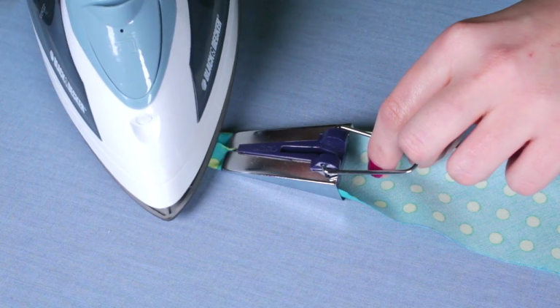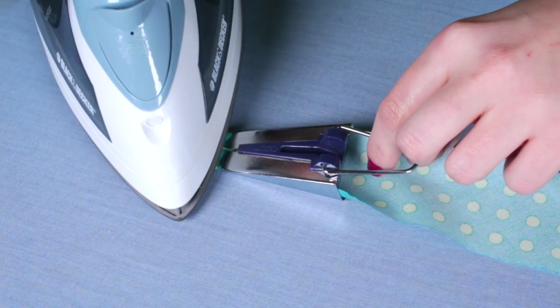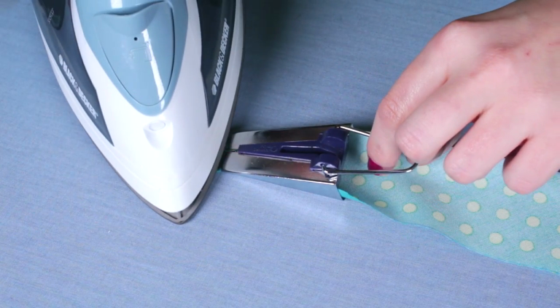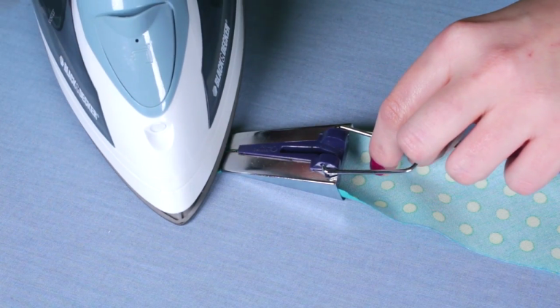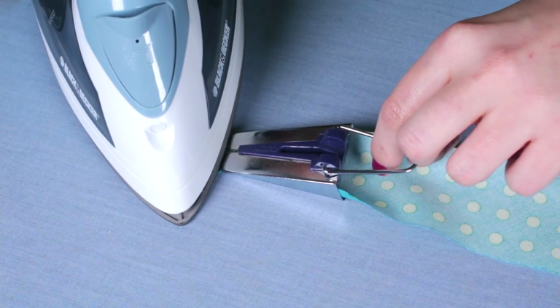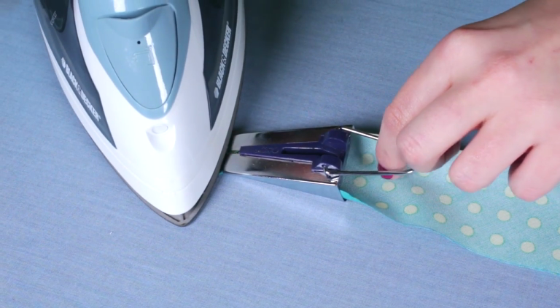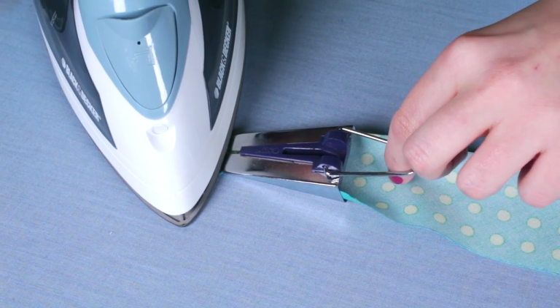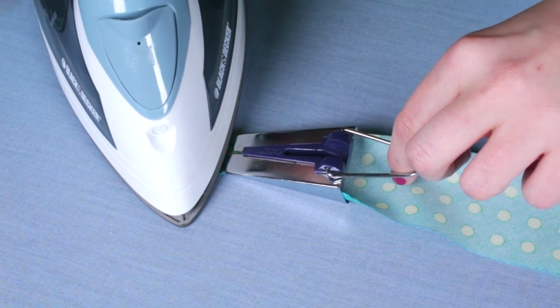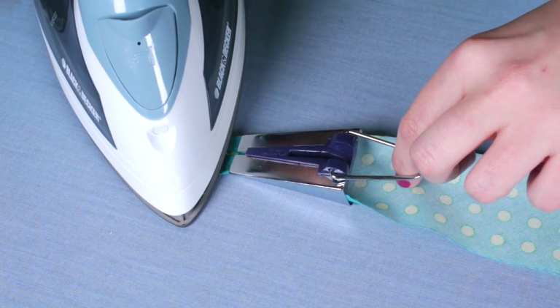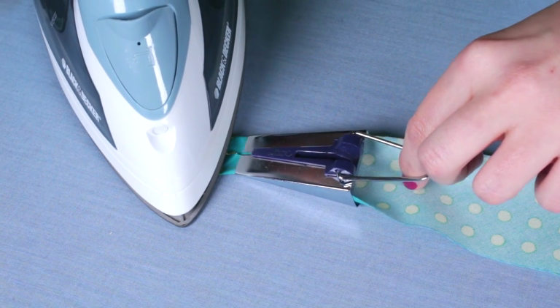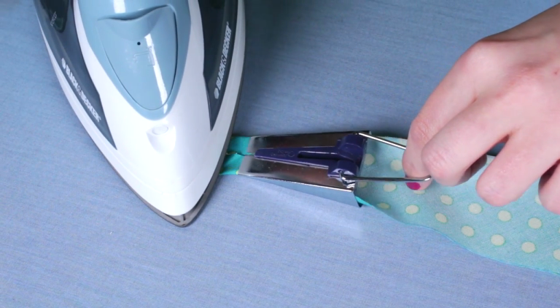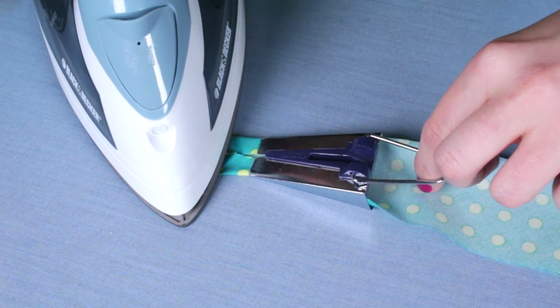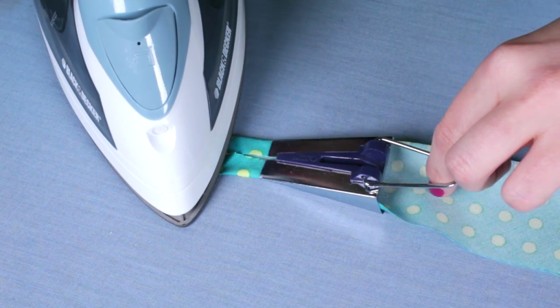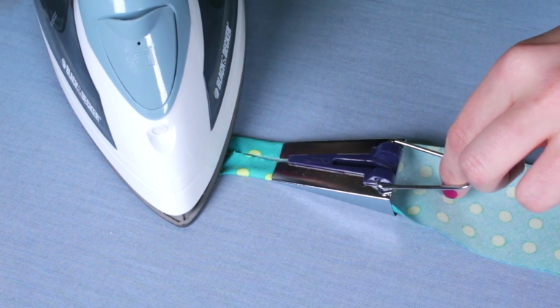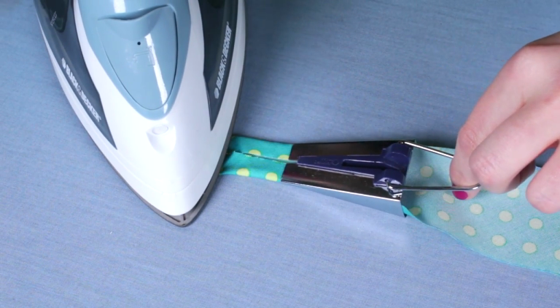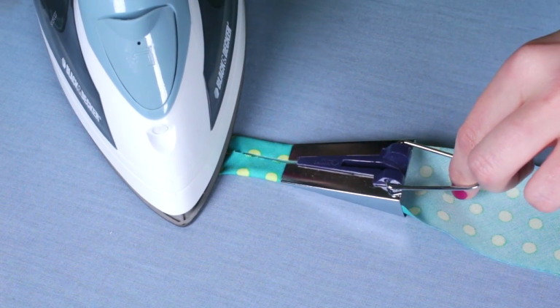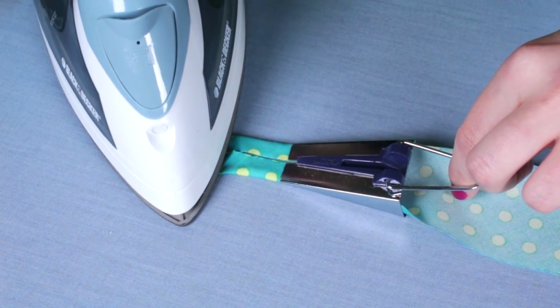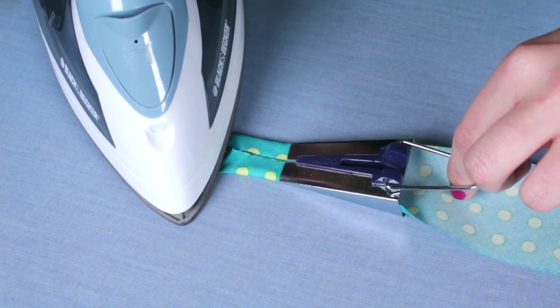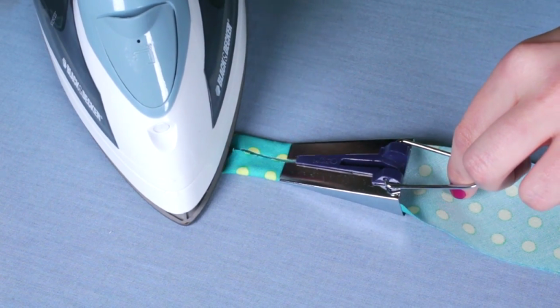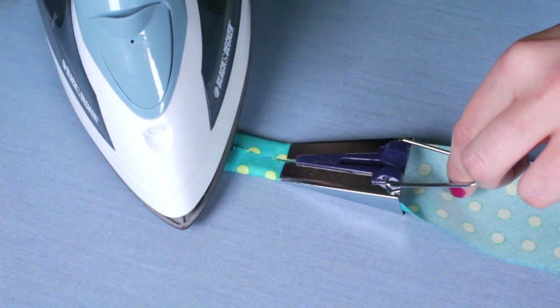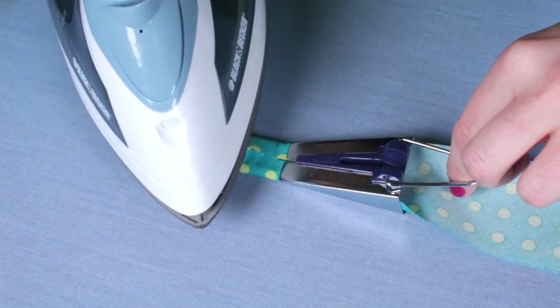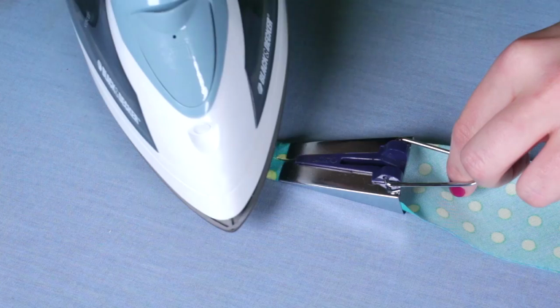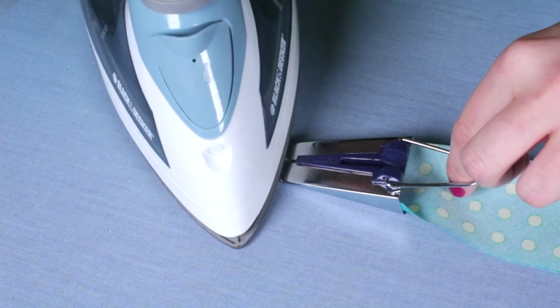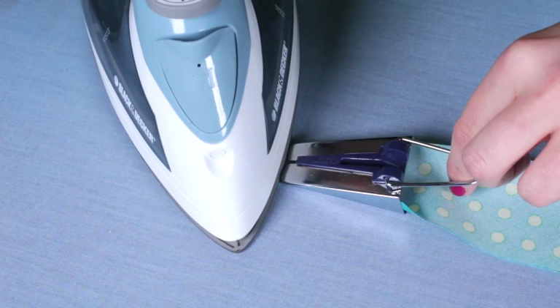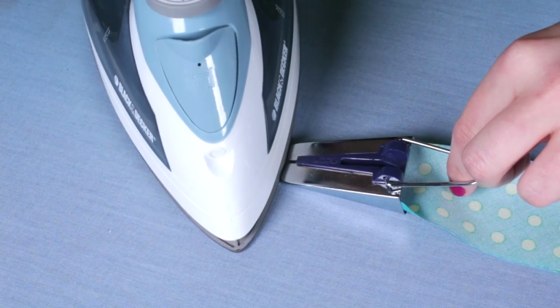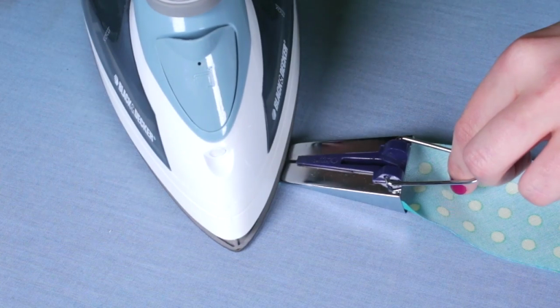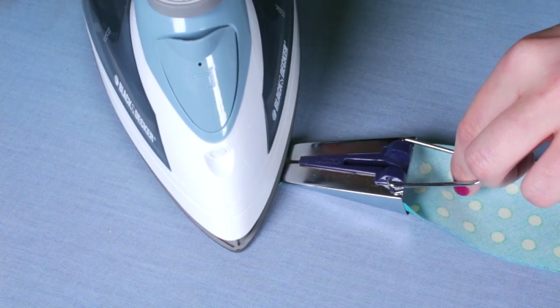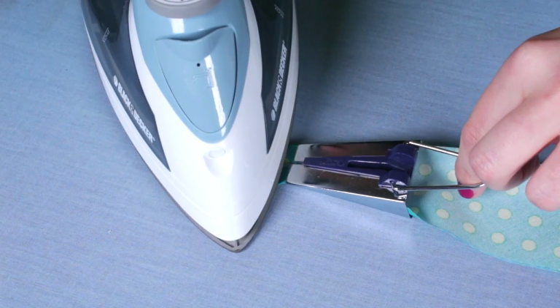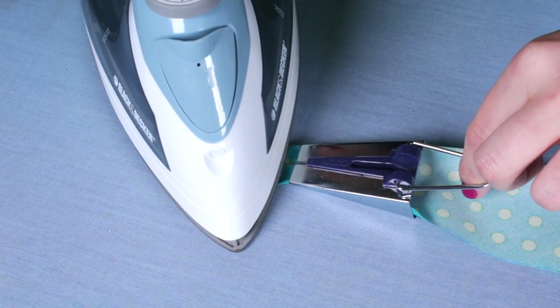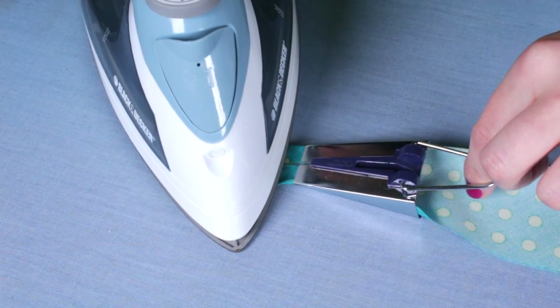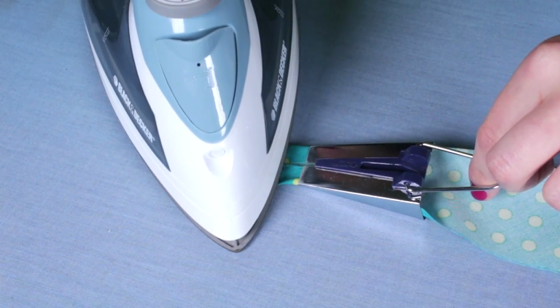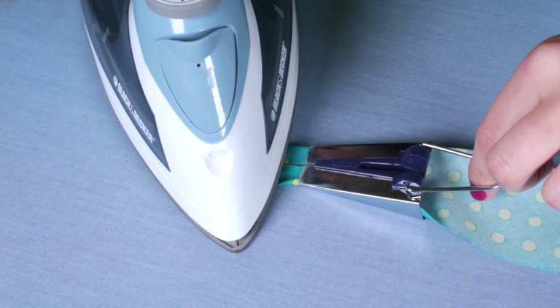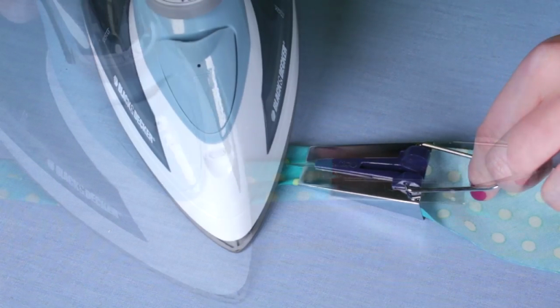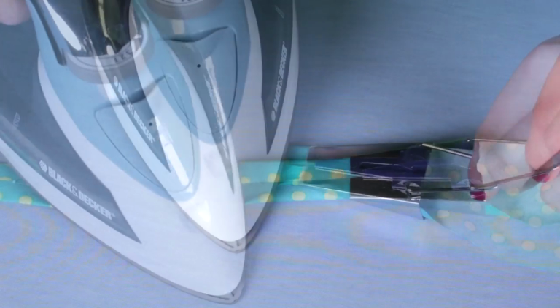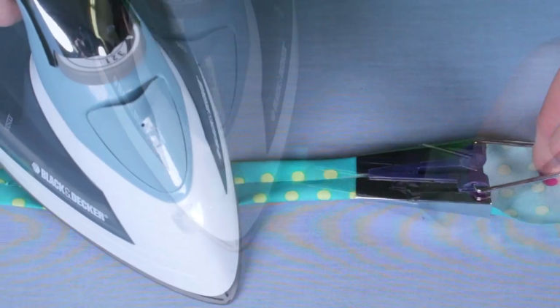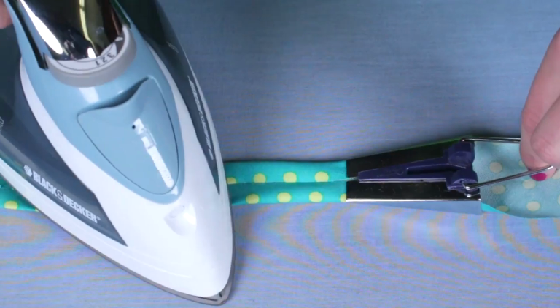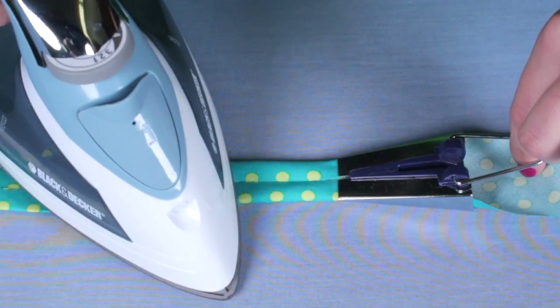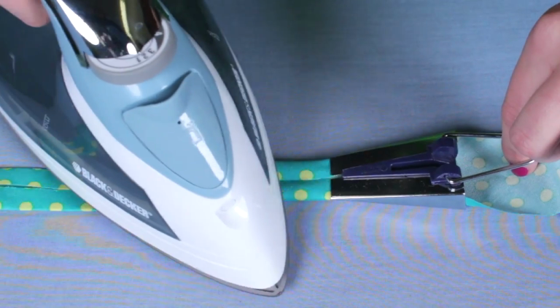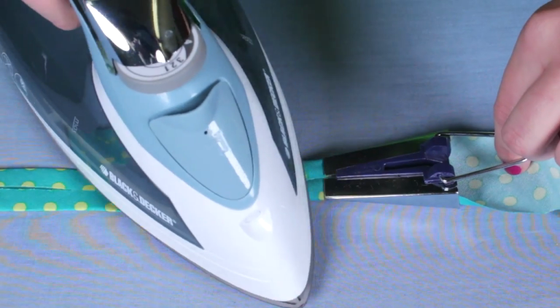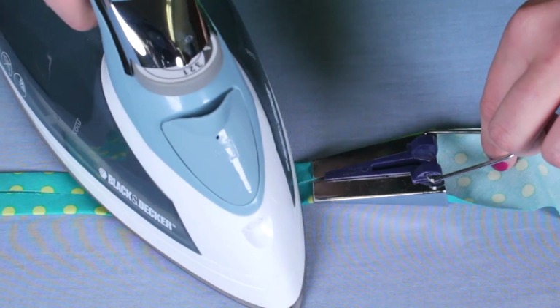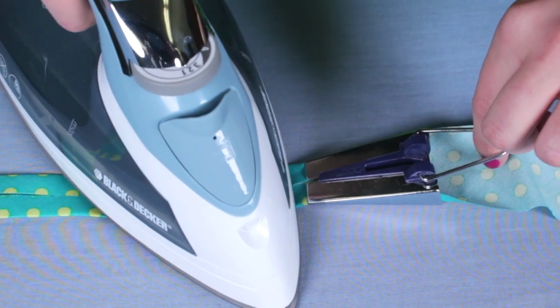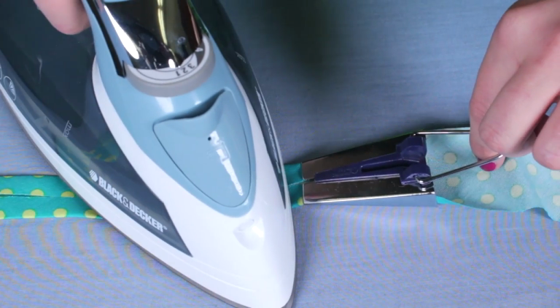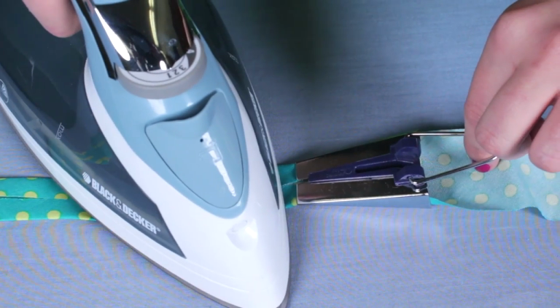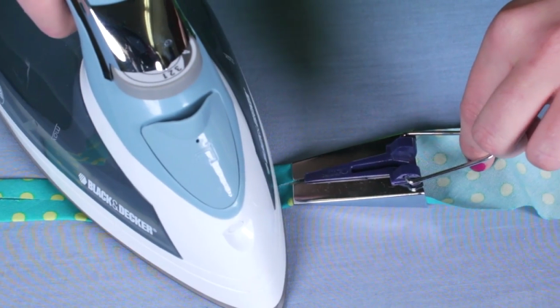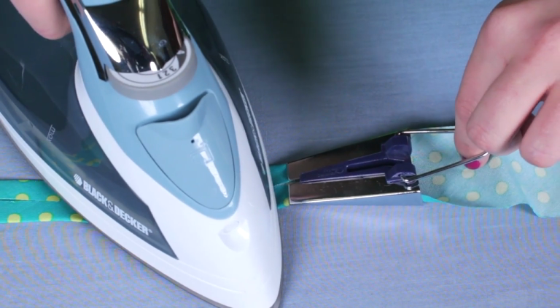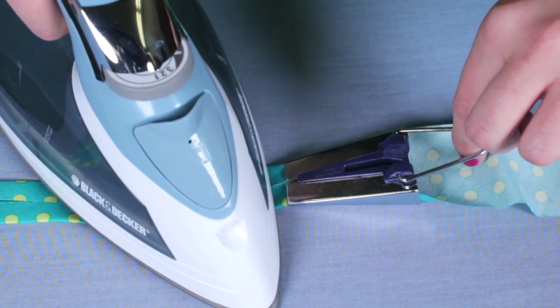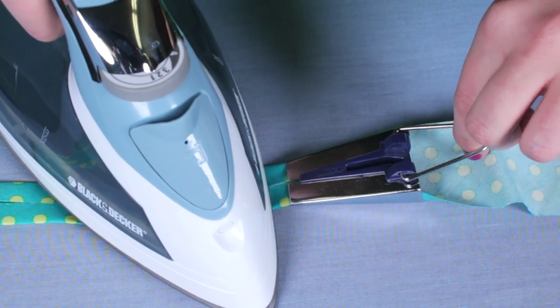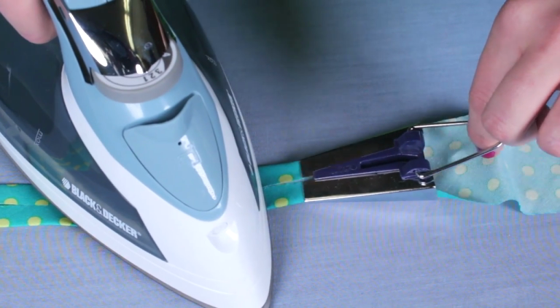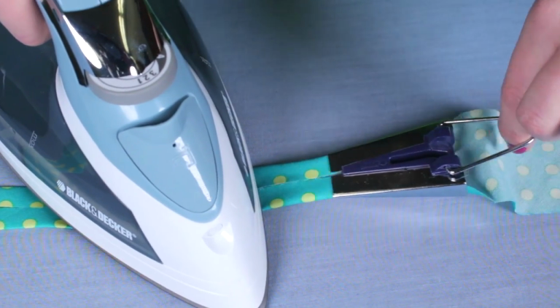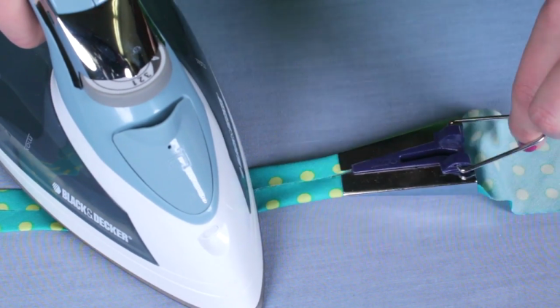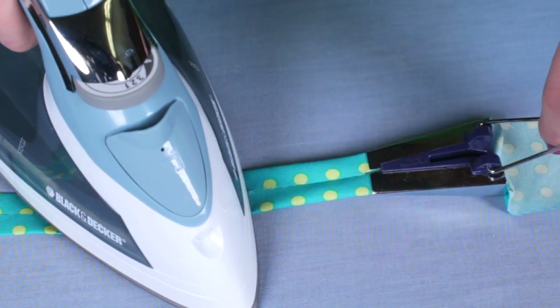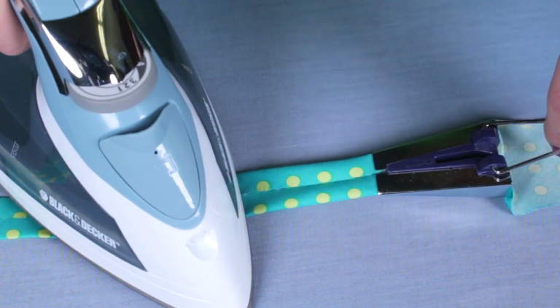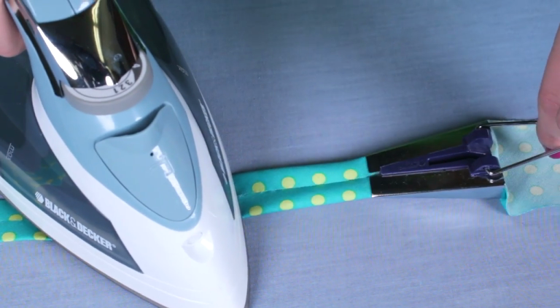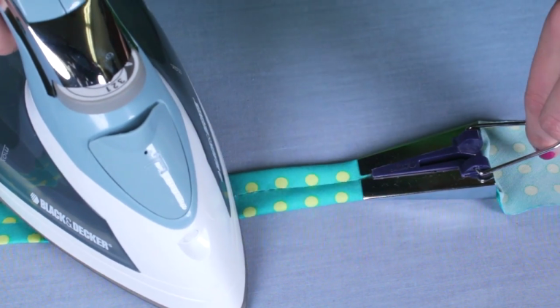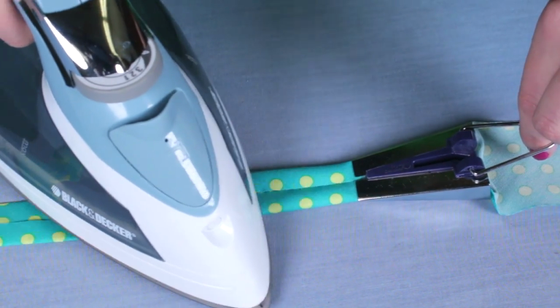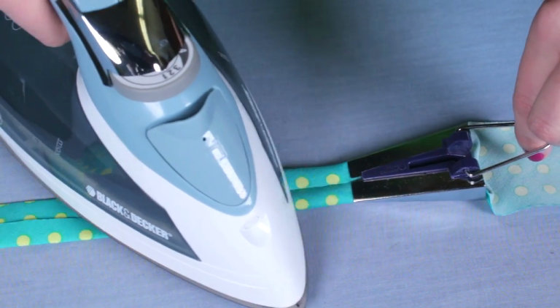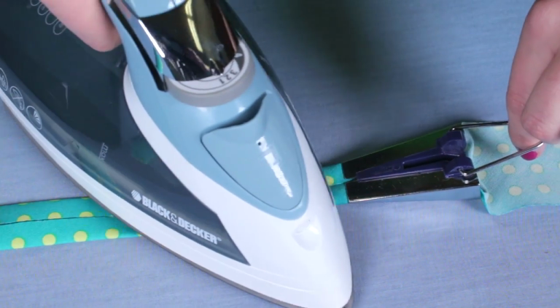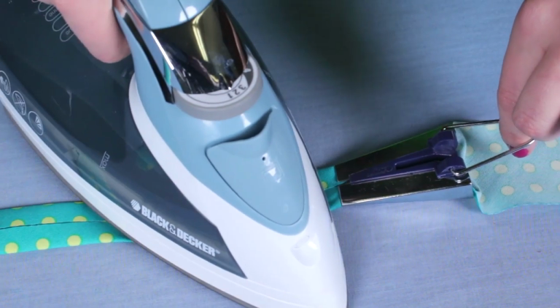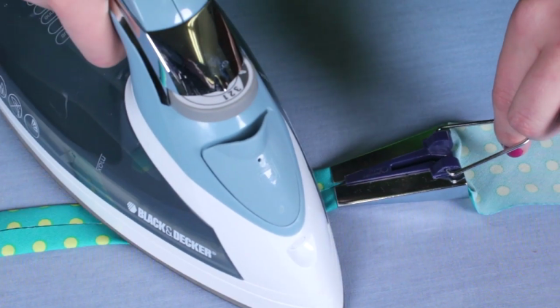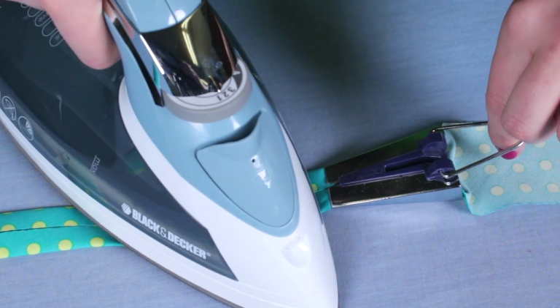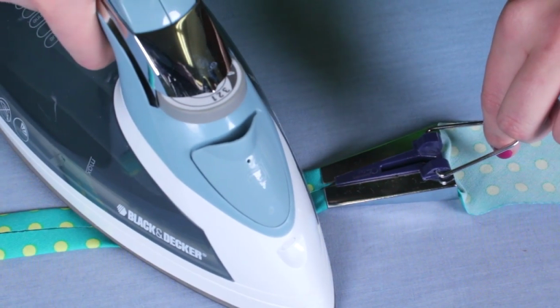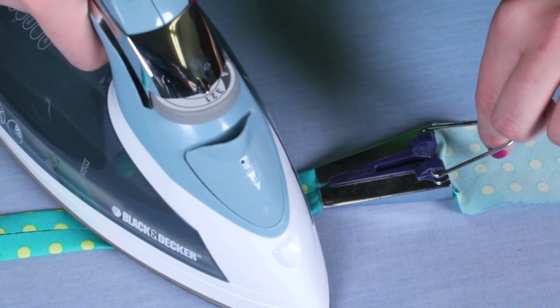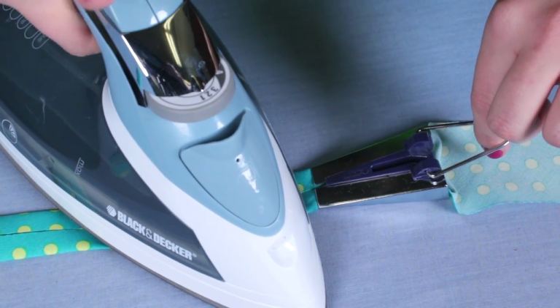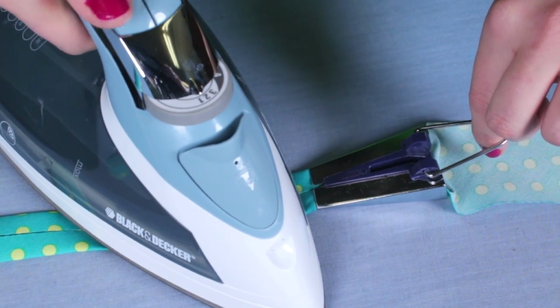Gently pull the fabric out and begin to pull the bias tape maker as you iron. Do this until you've reached the end.